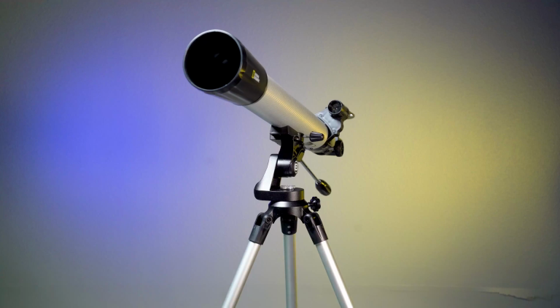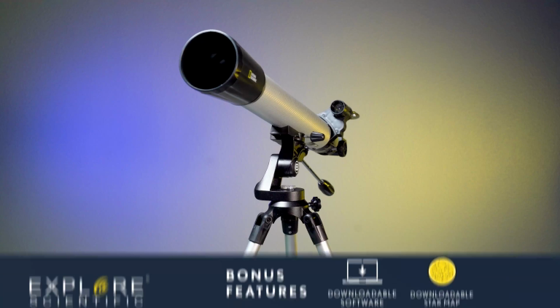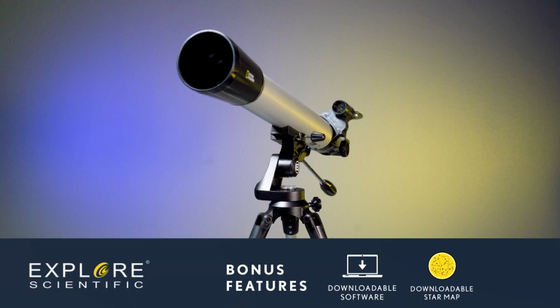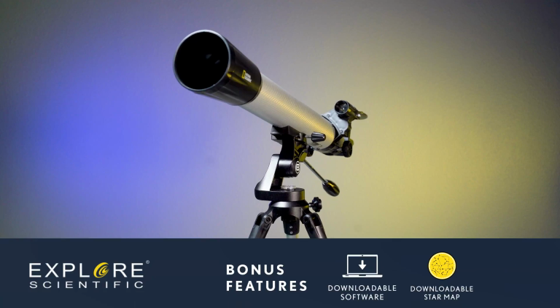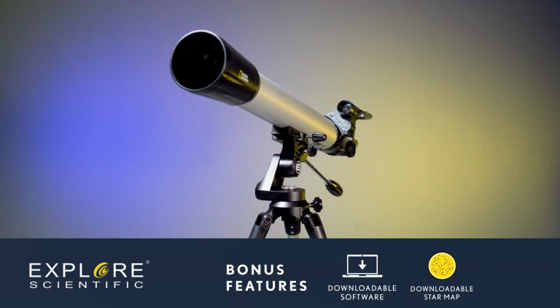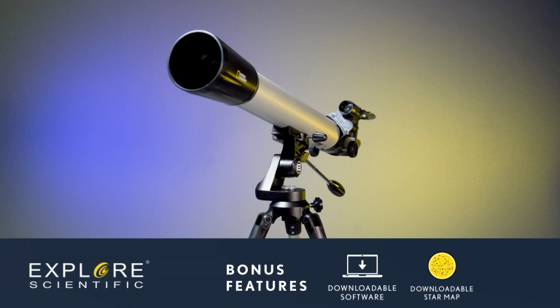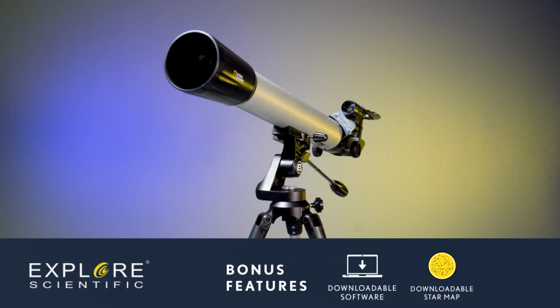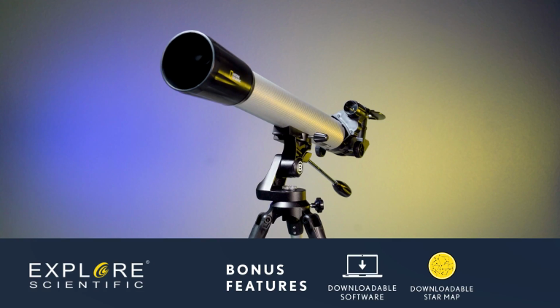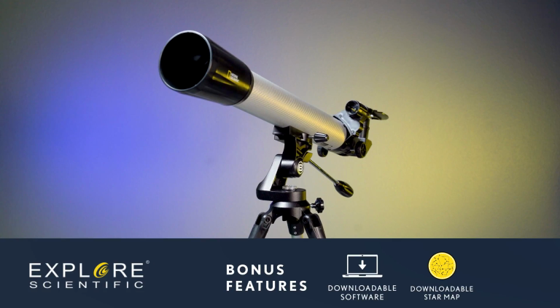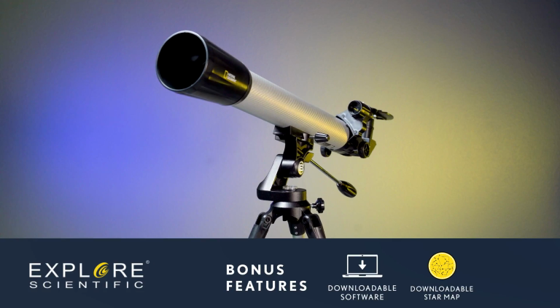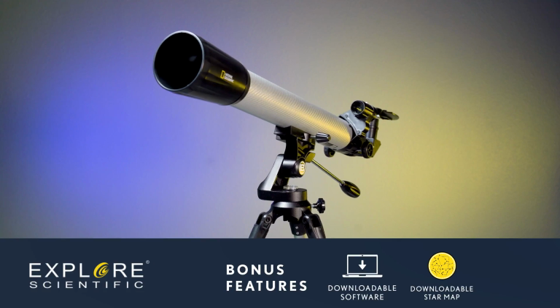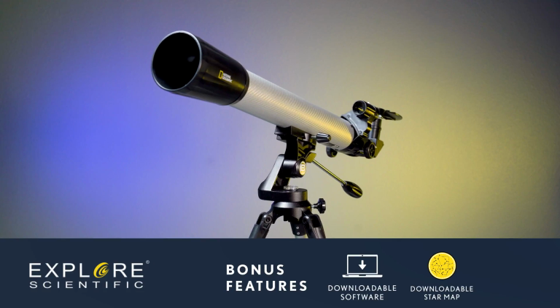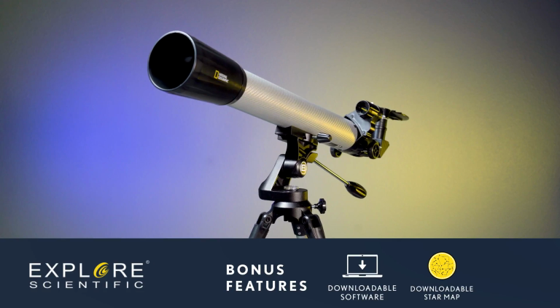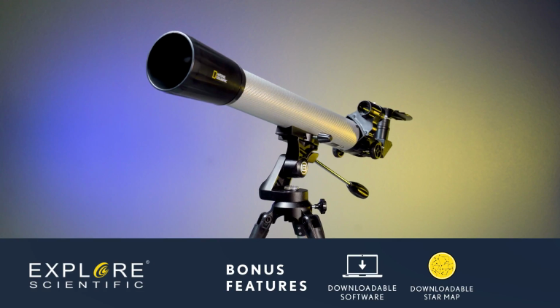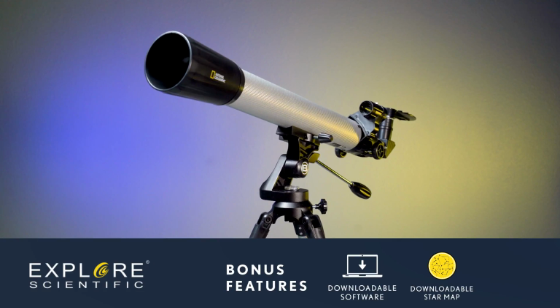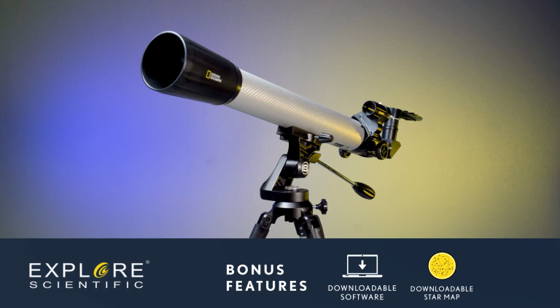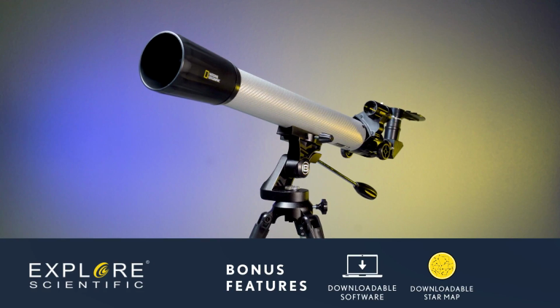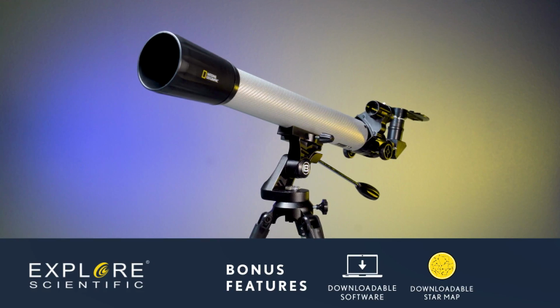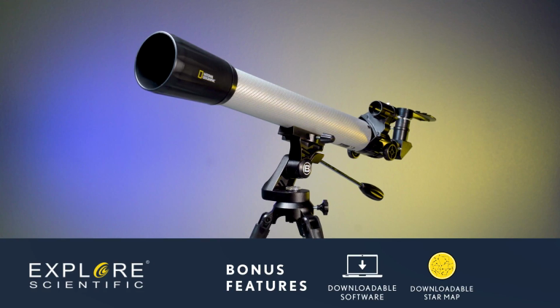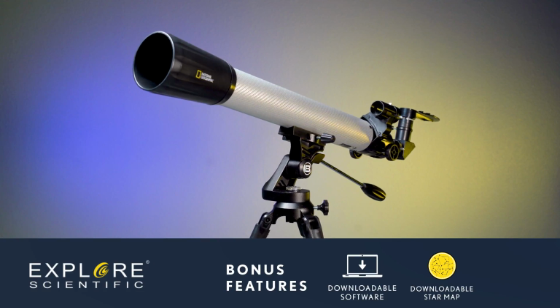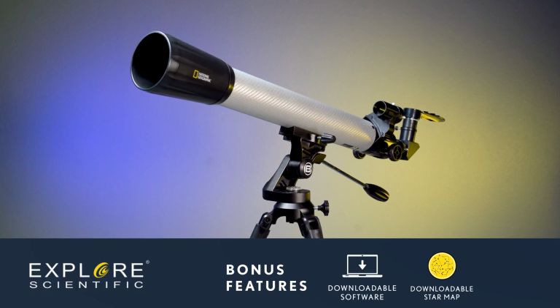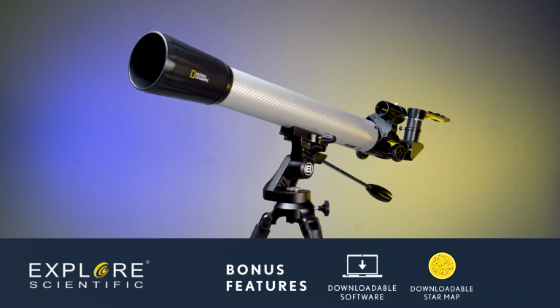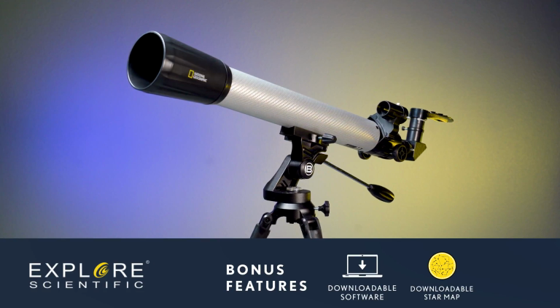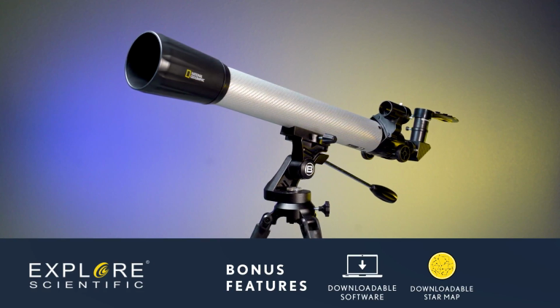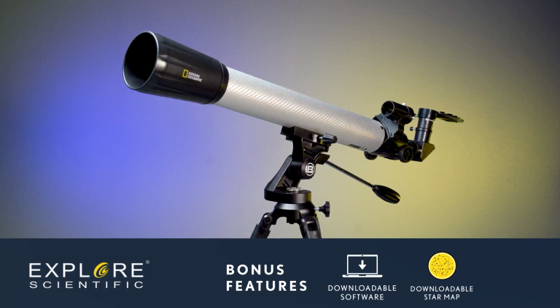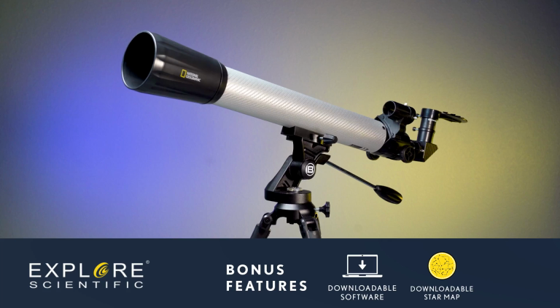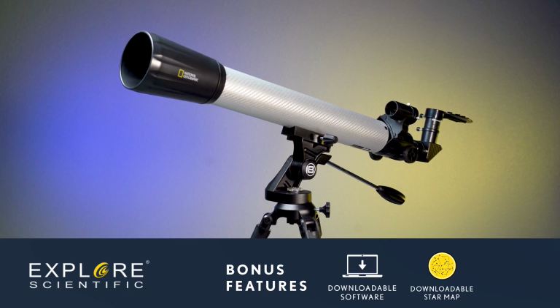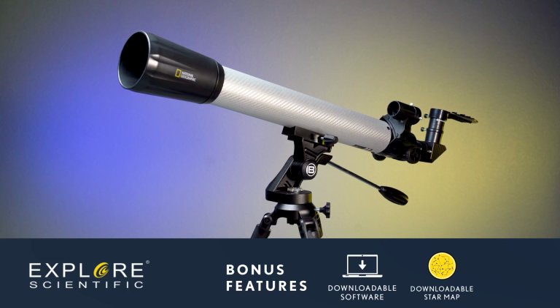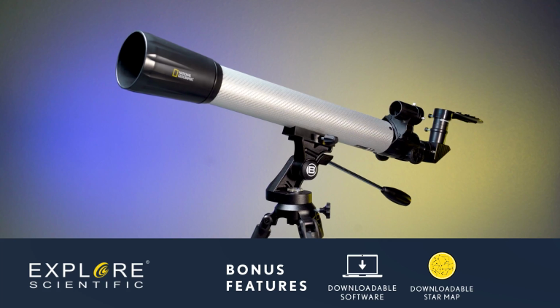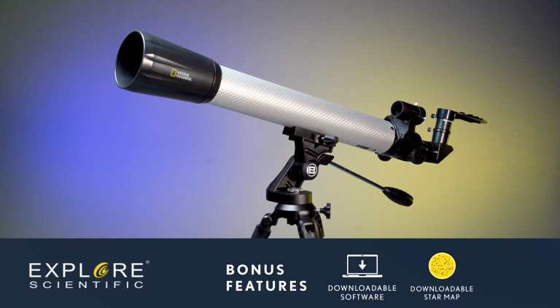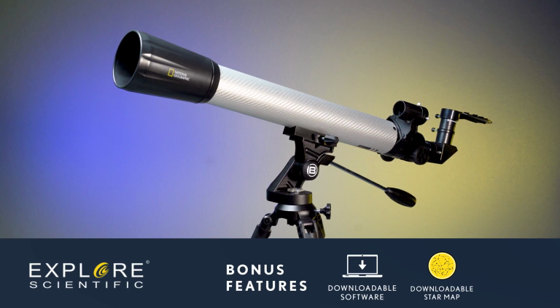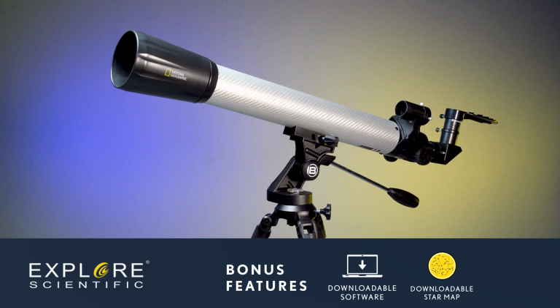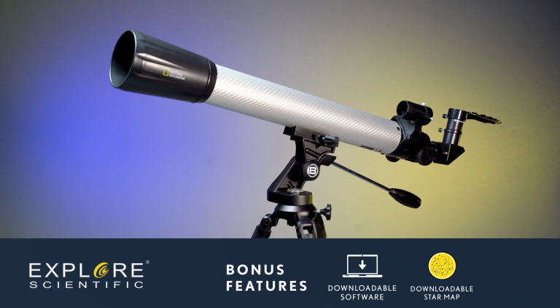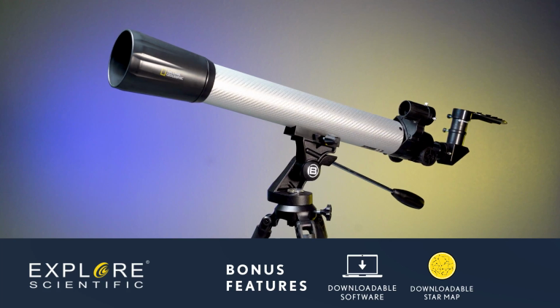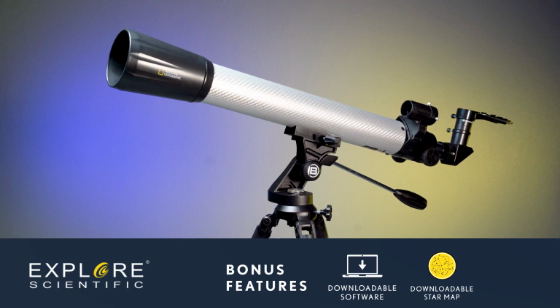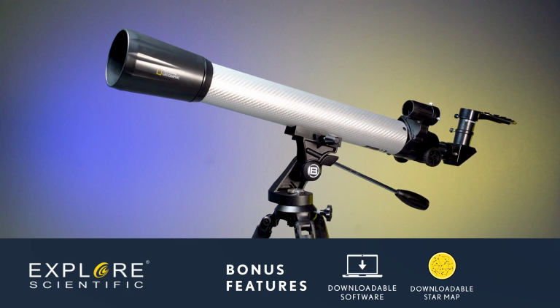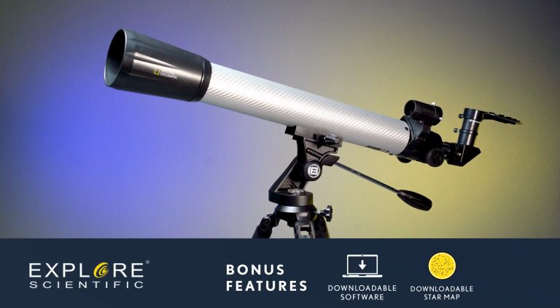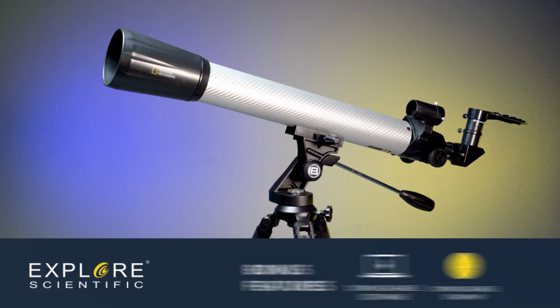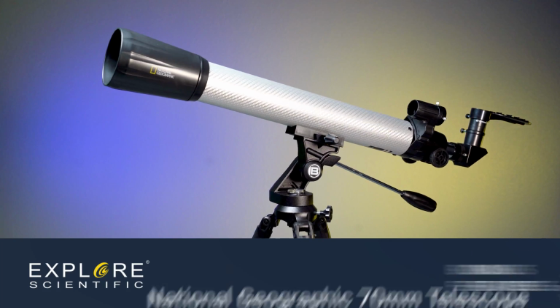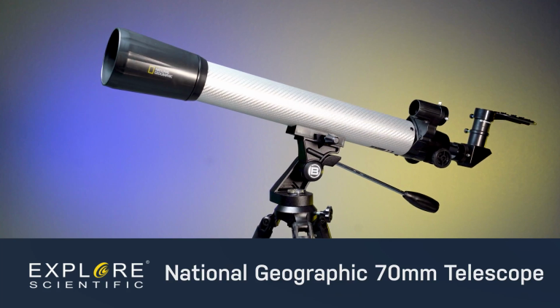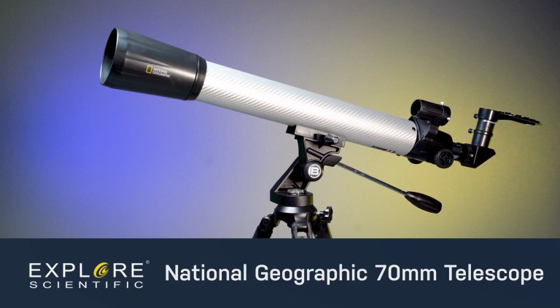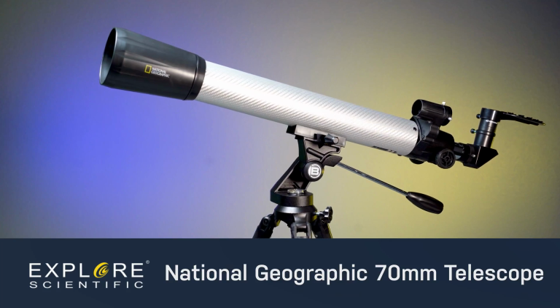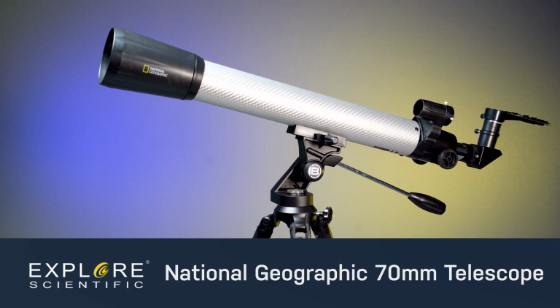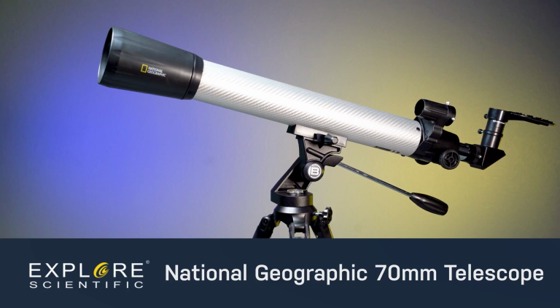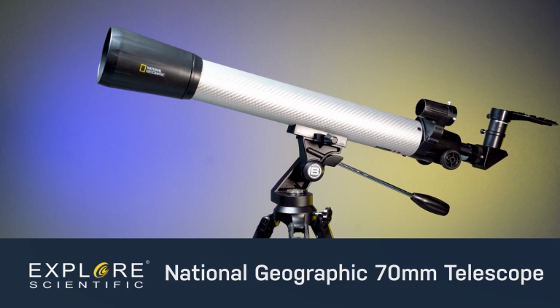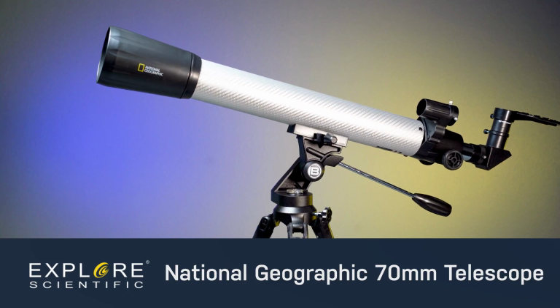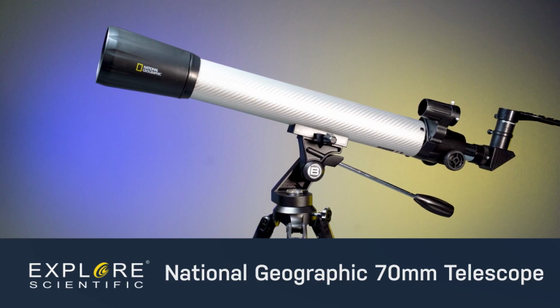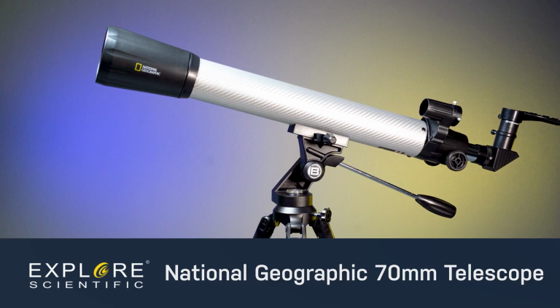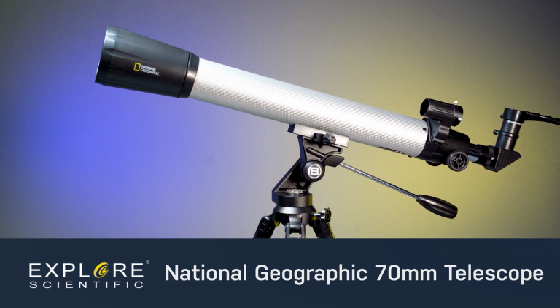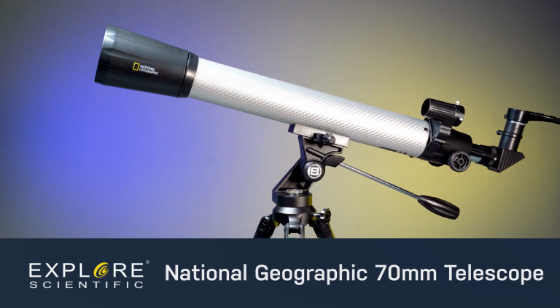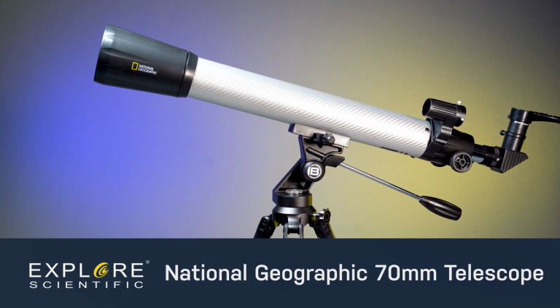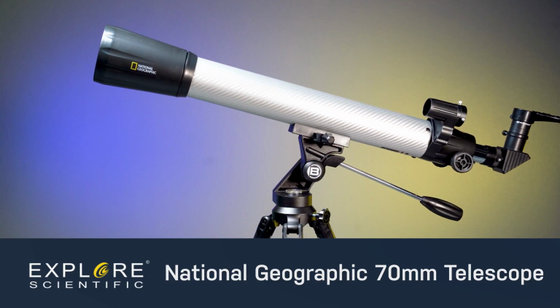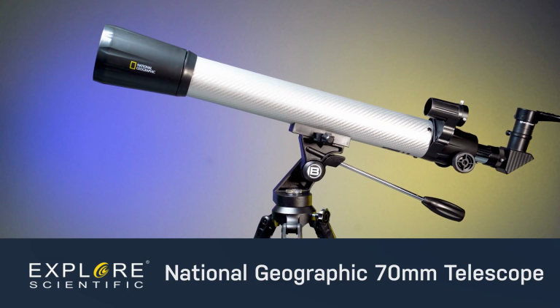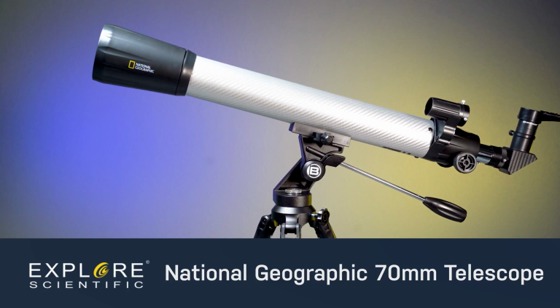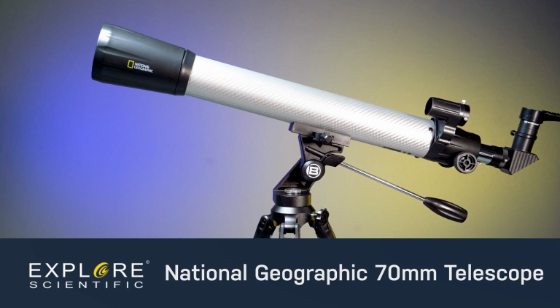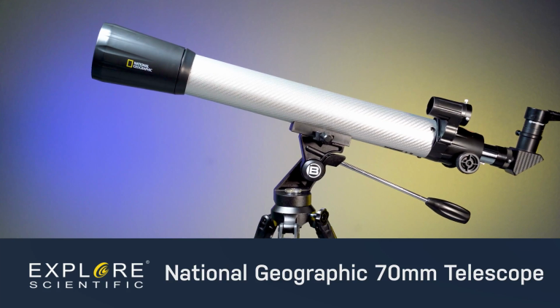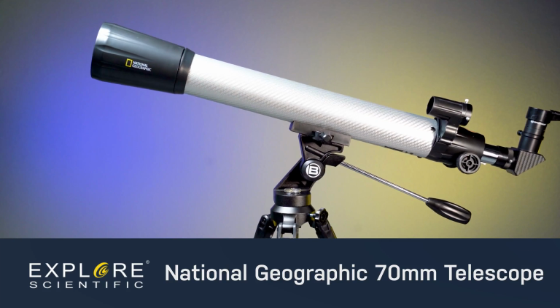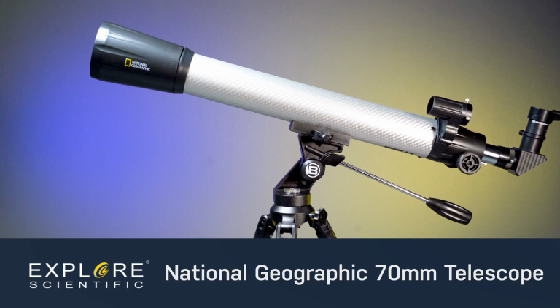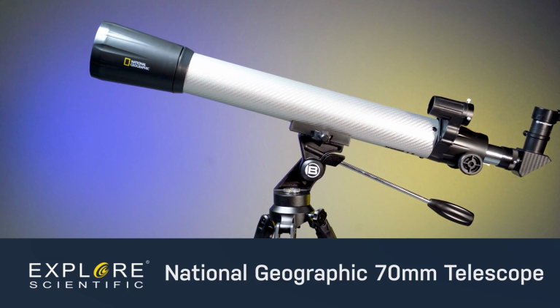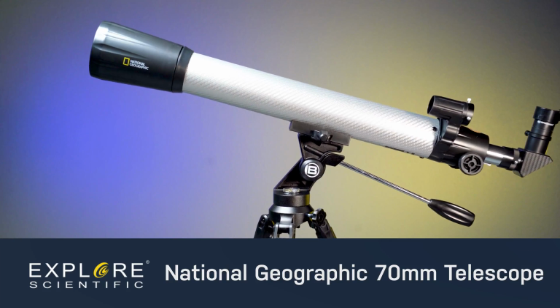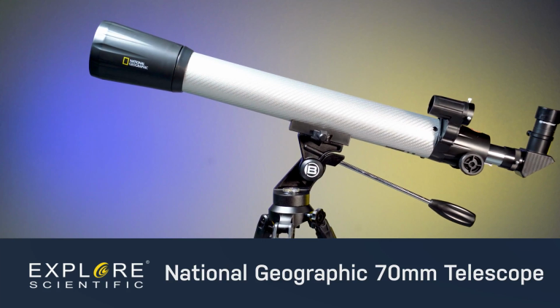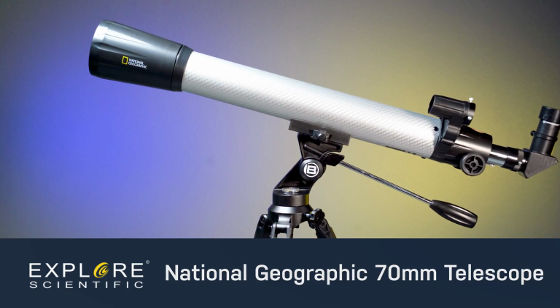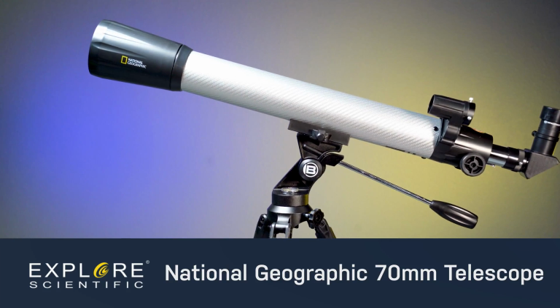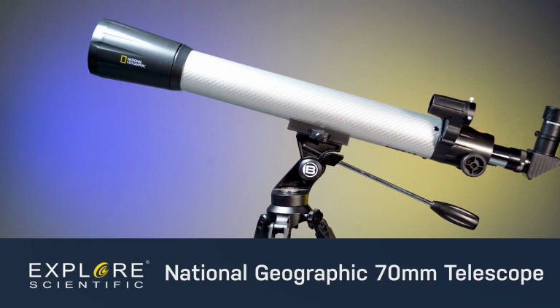With the included star map and downloadable software, you can easily explore the stars with National Geographic's 70mm Telescope.